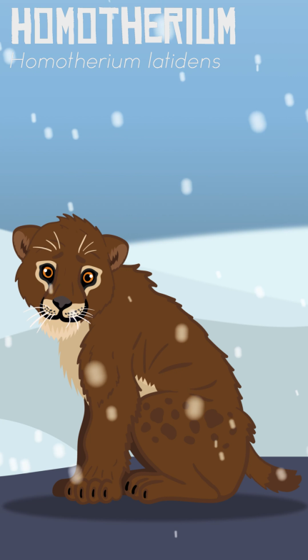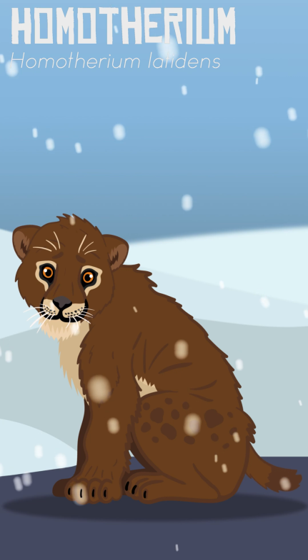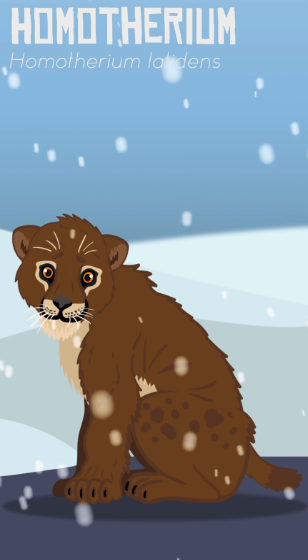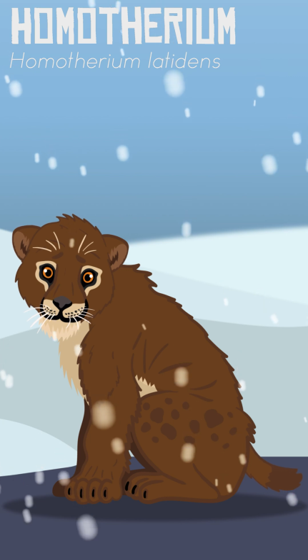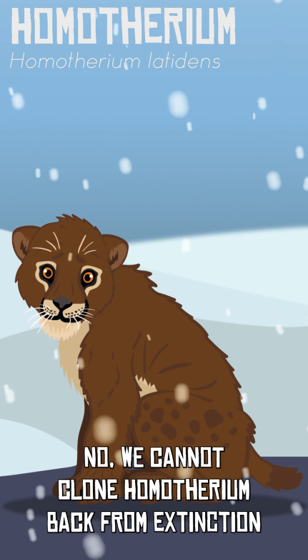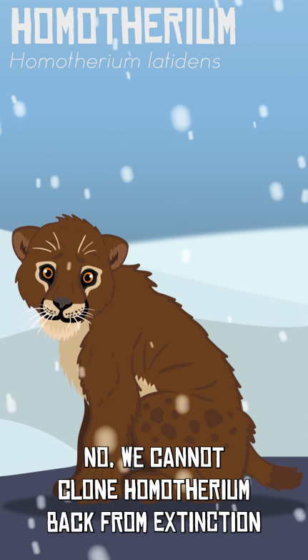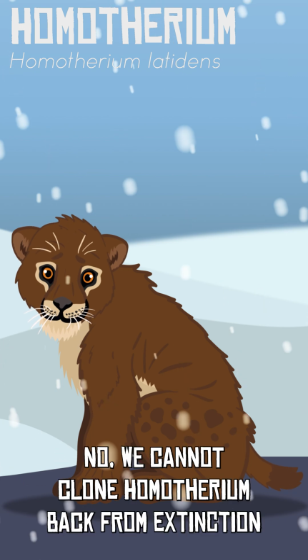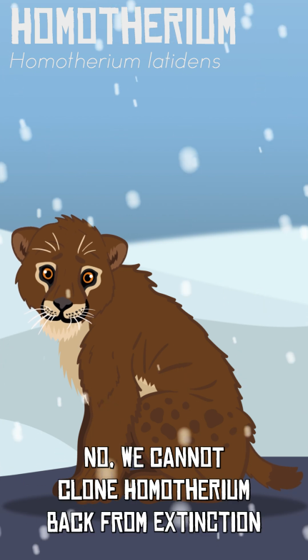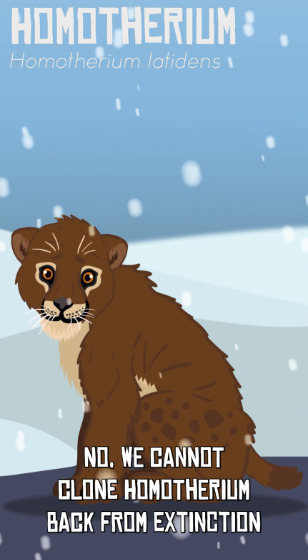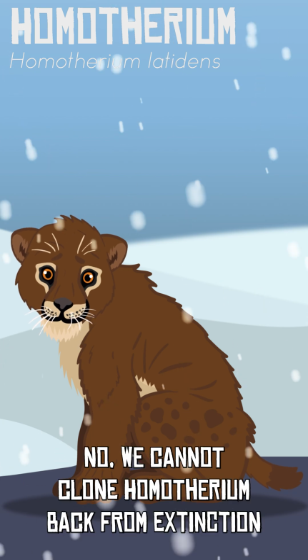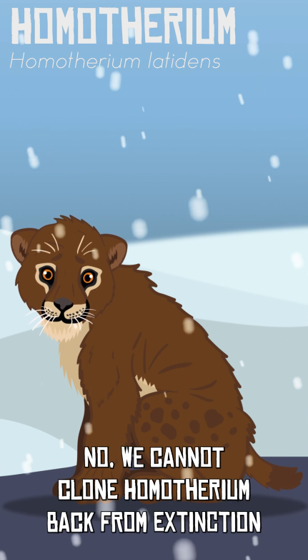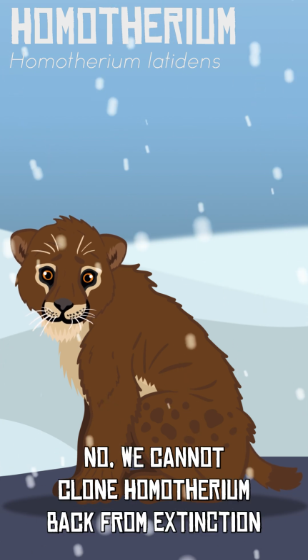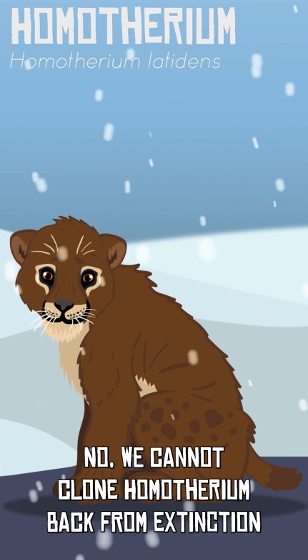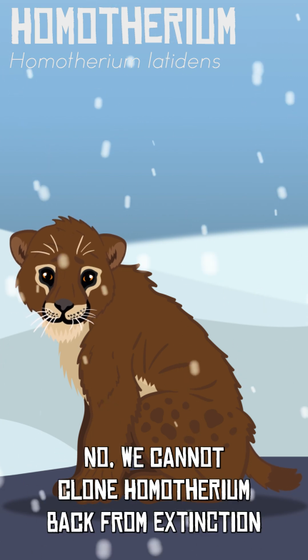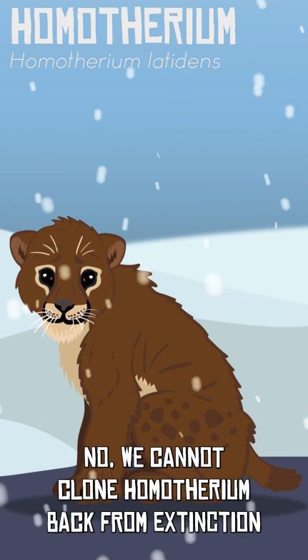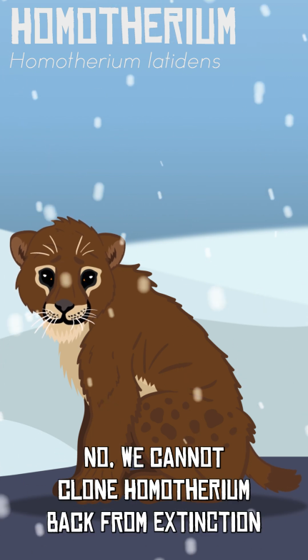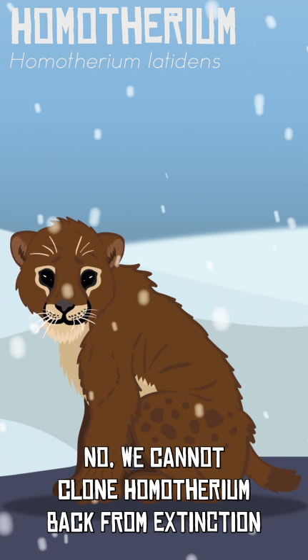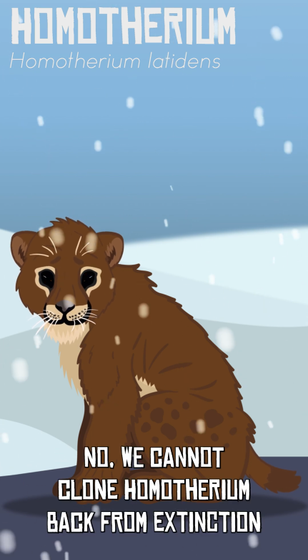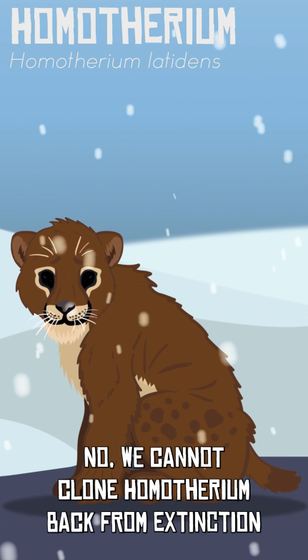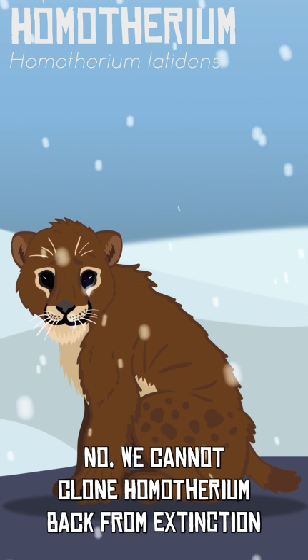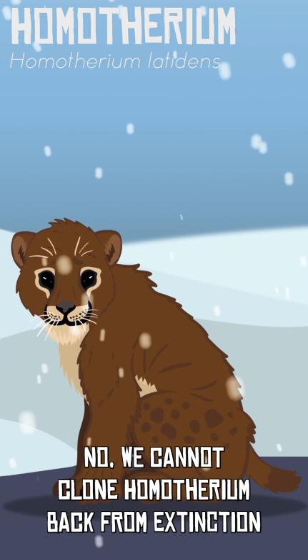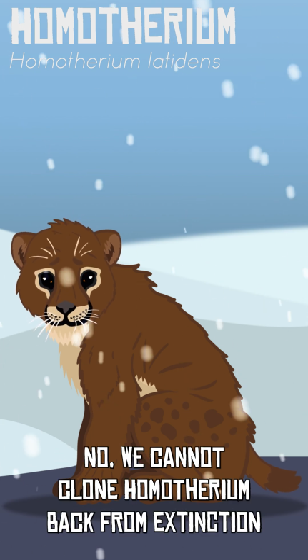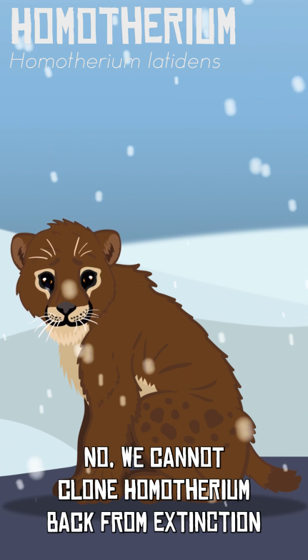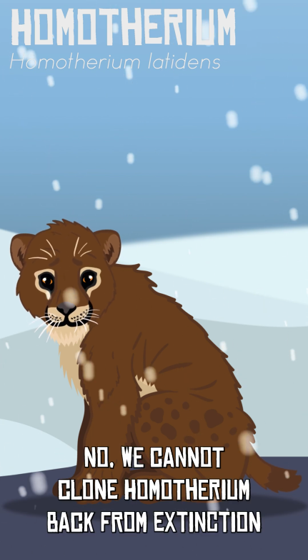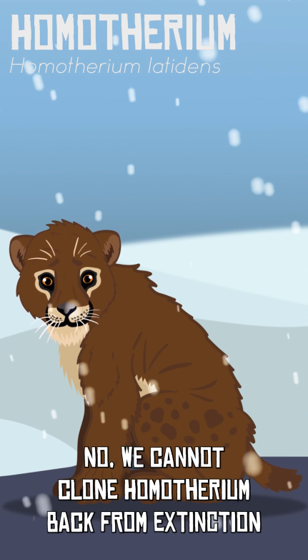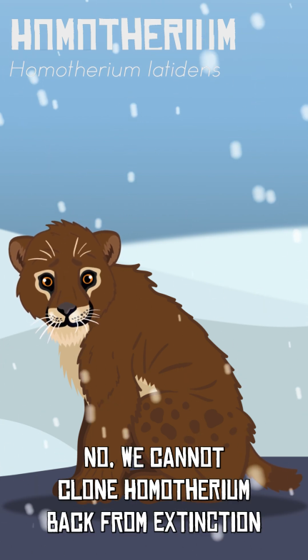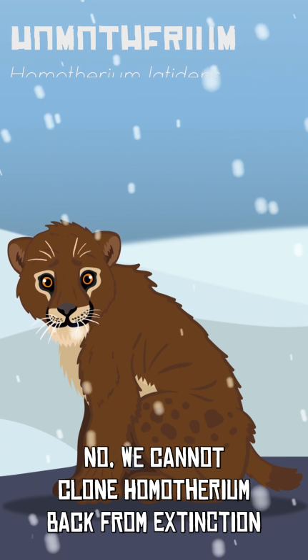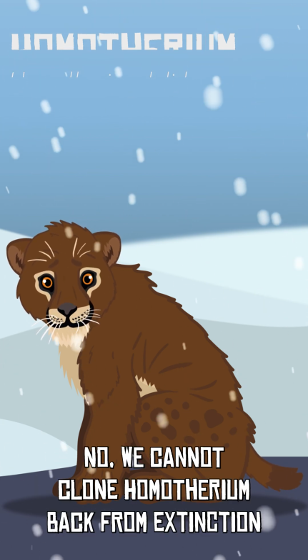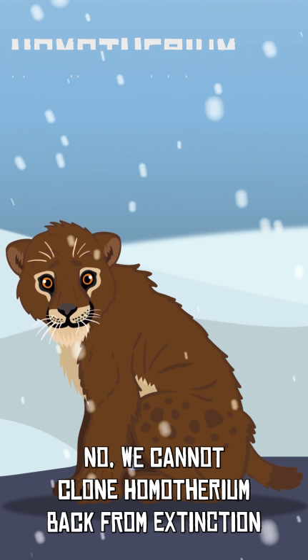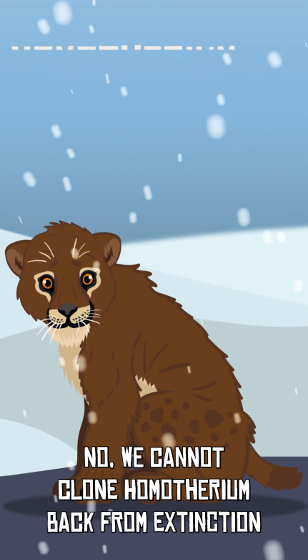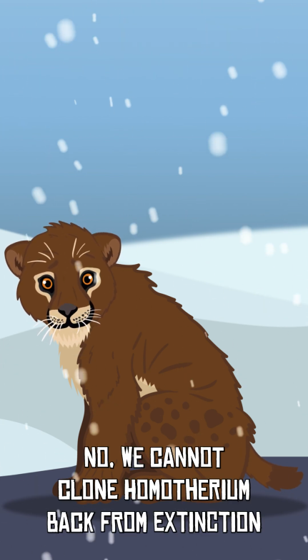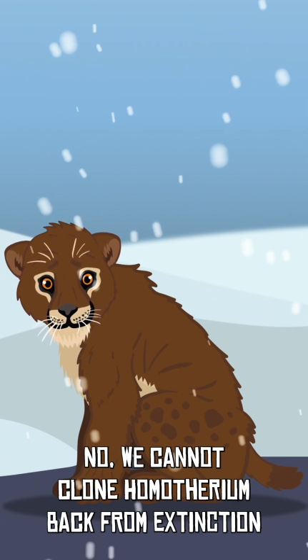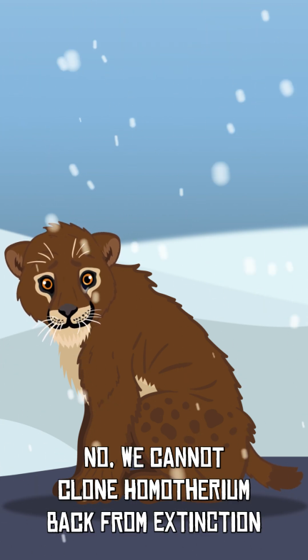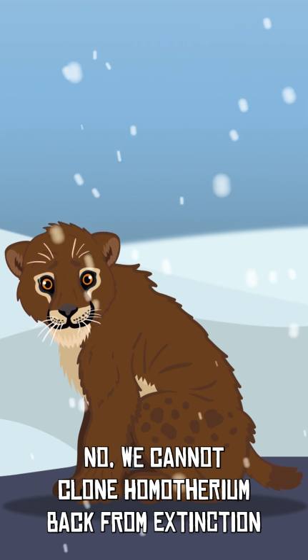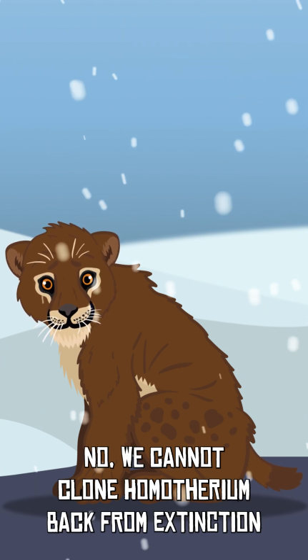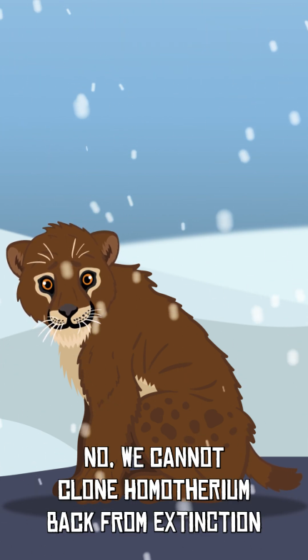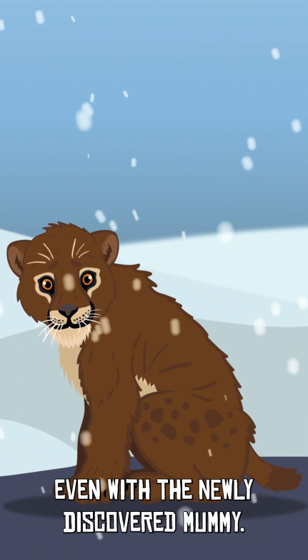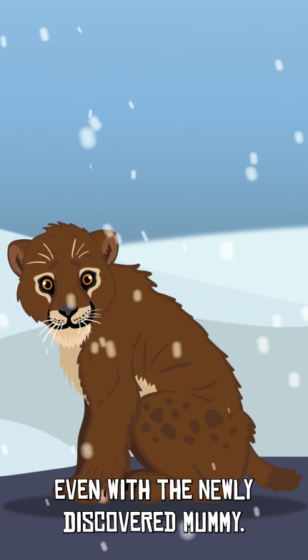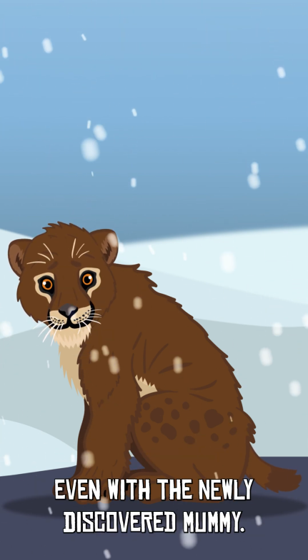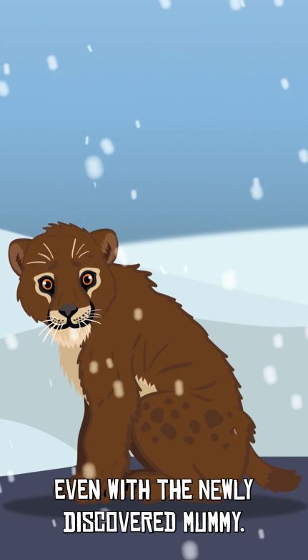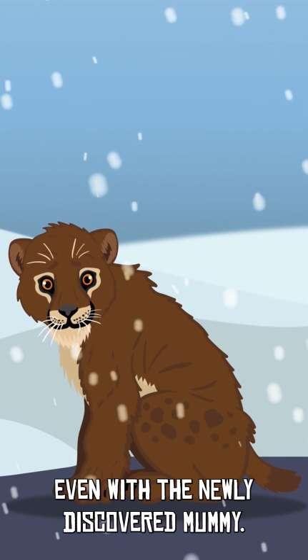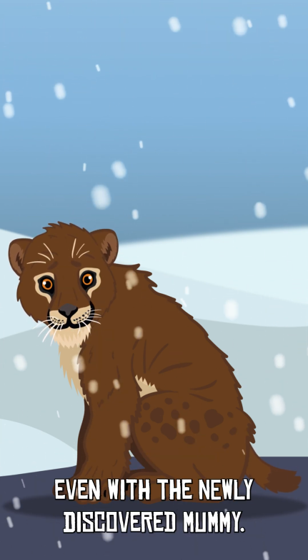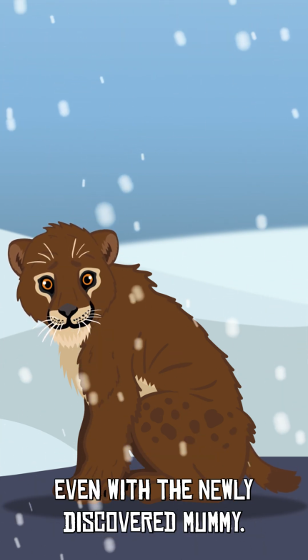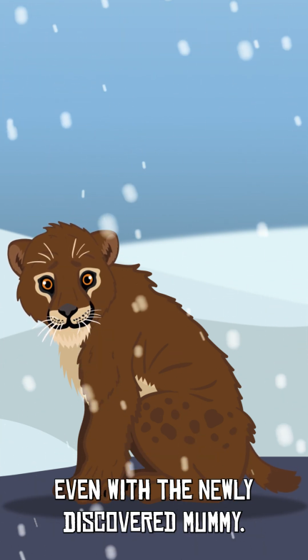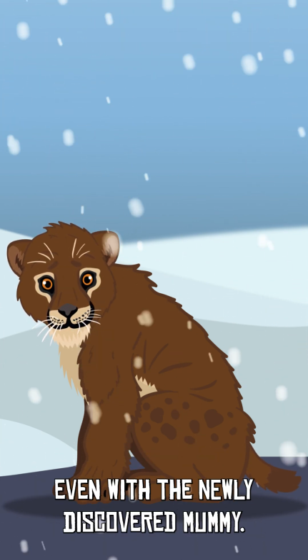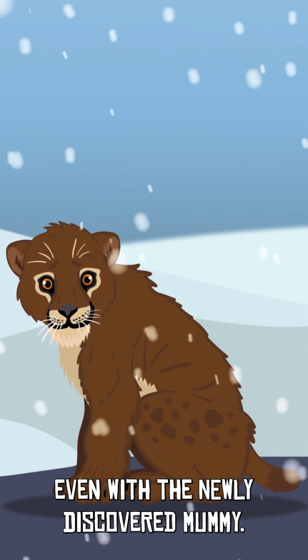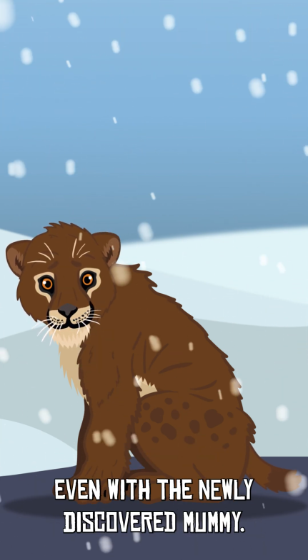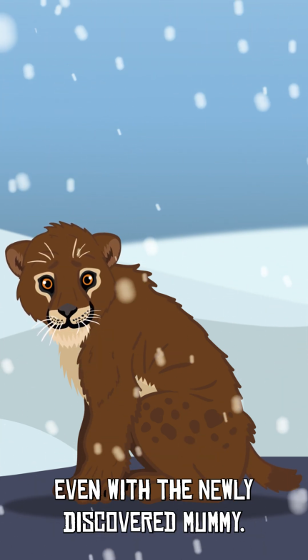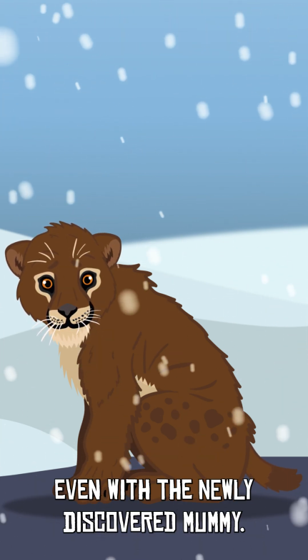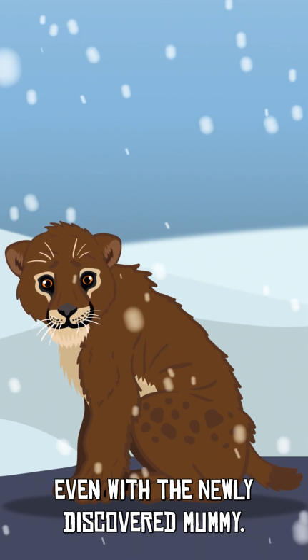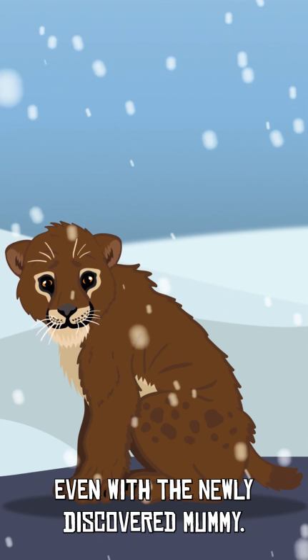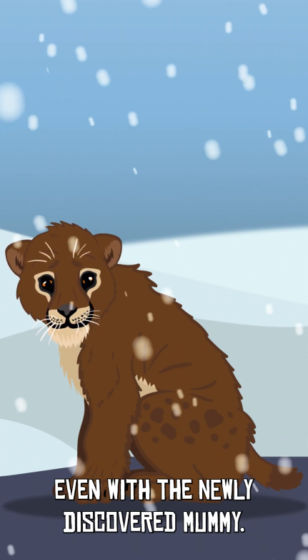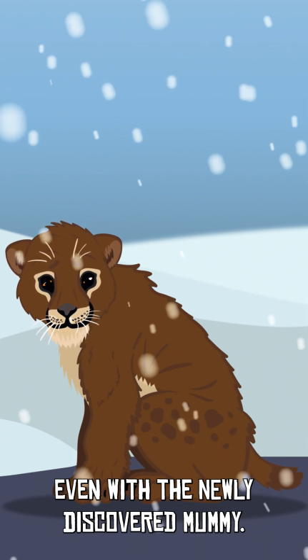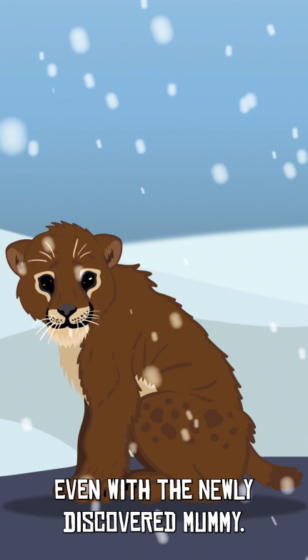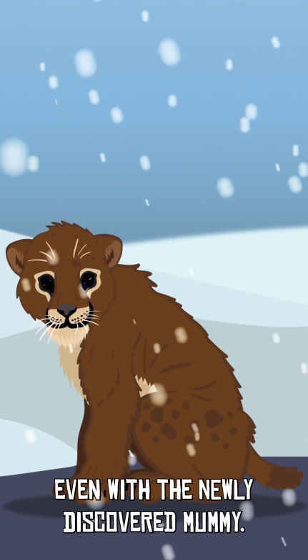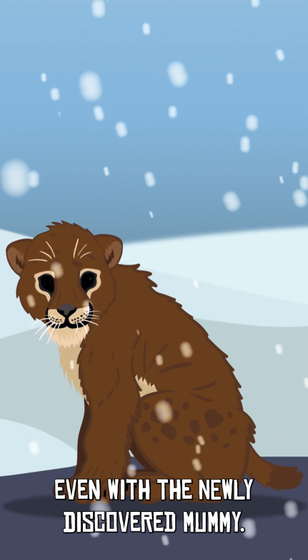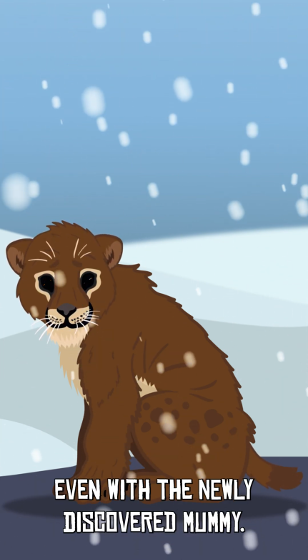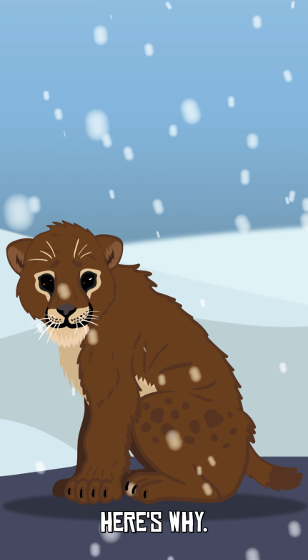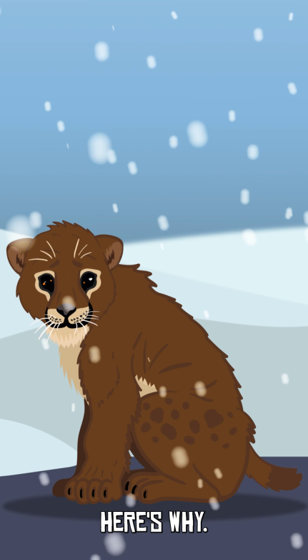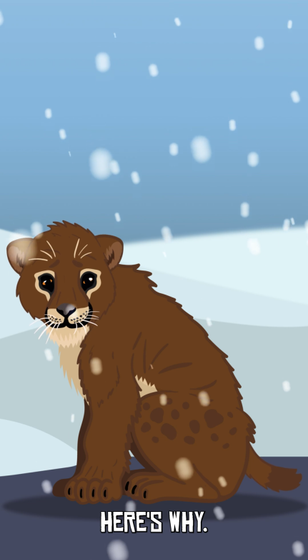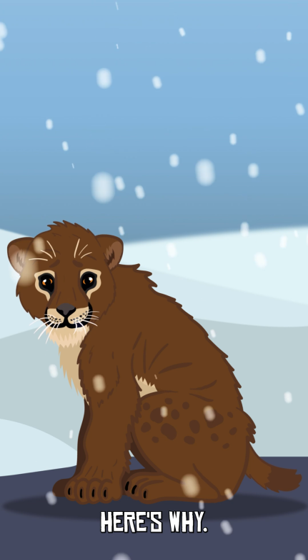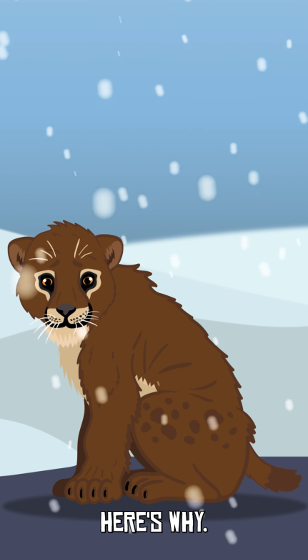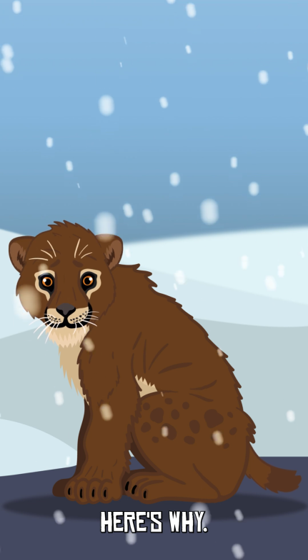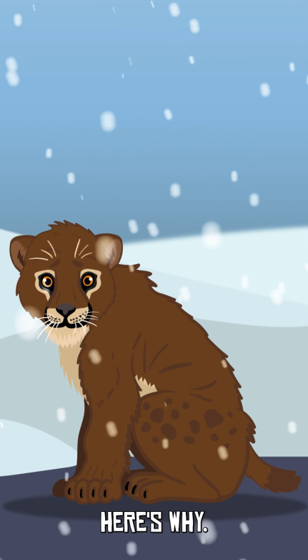No, we cannot clone Homotherium back from extinction, even with the newly discovered mummy. Here's why.